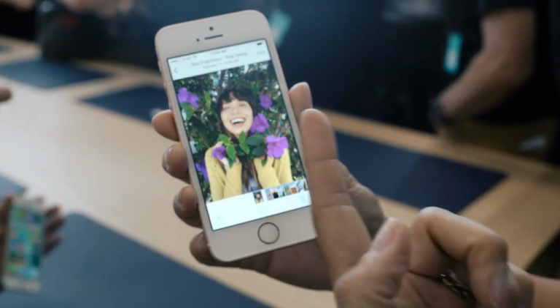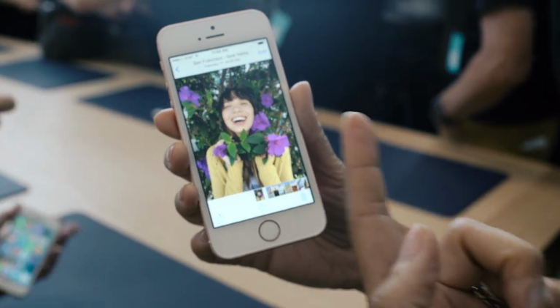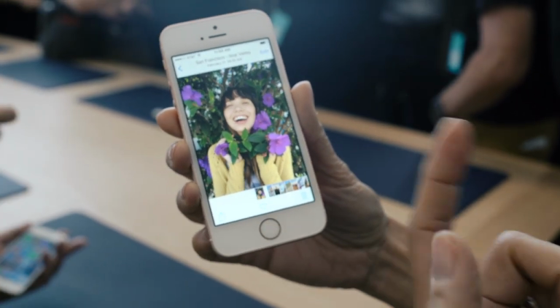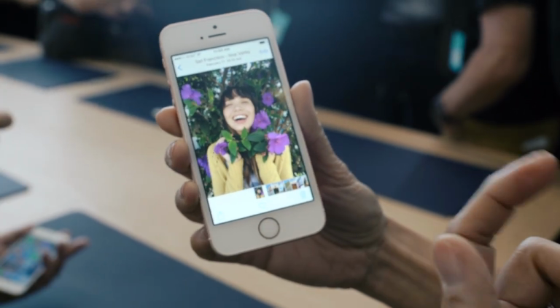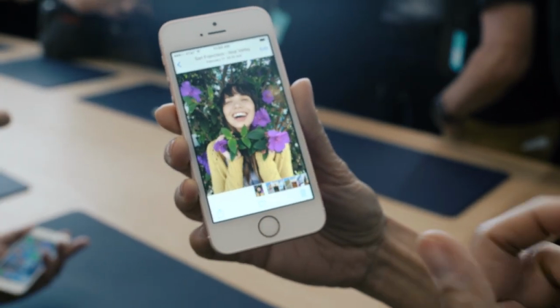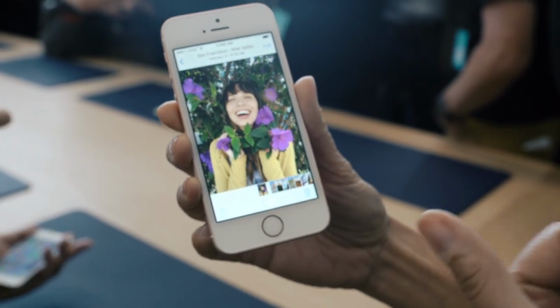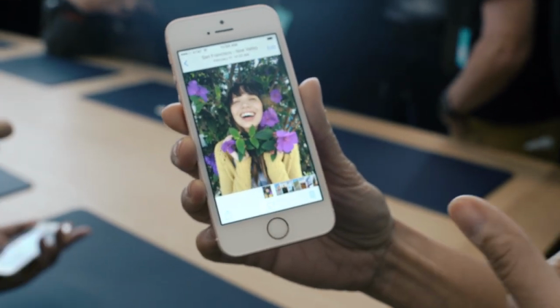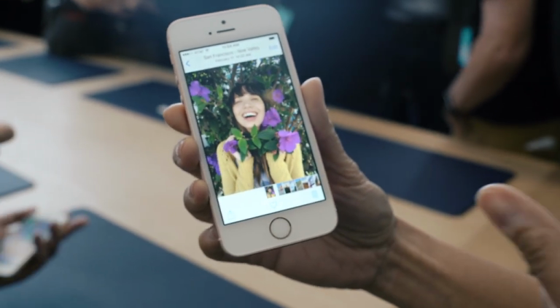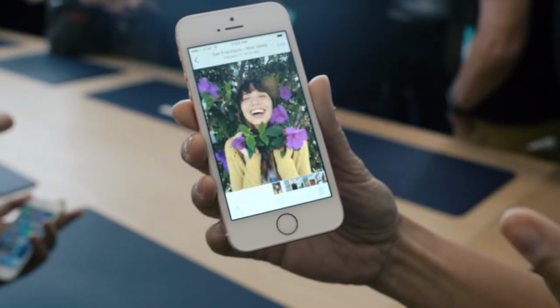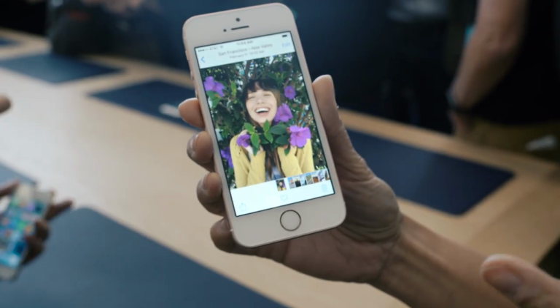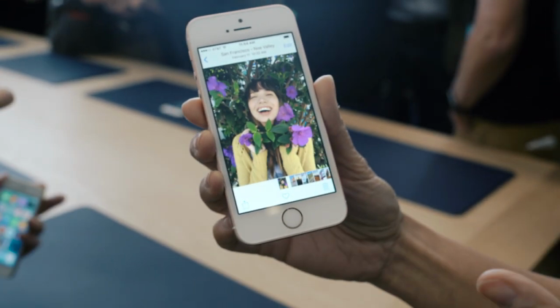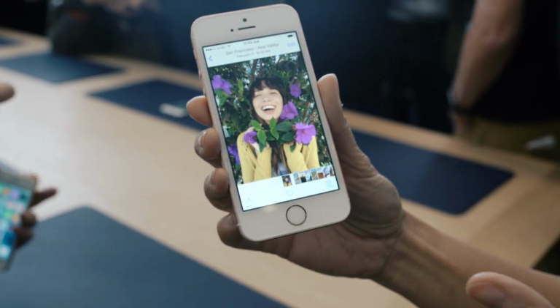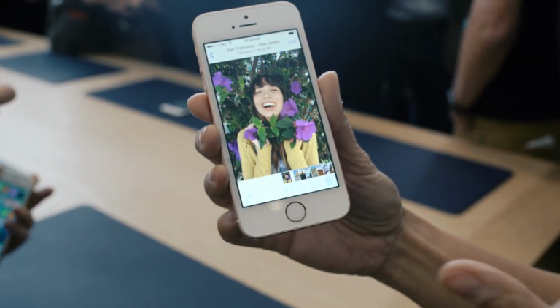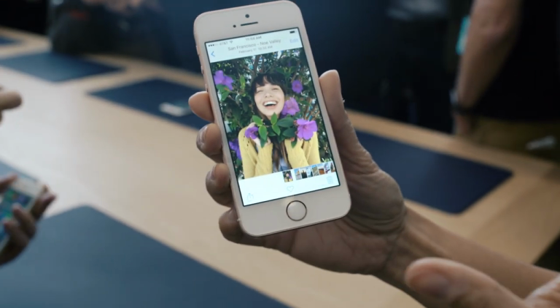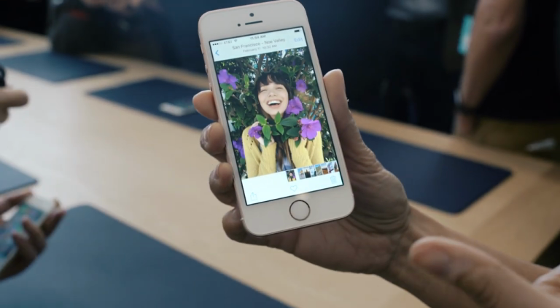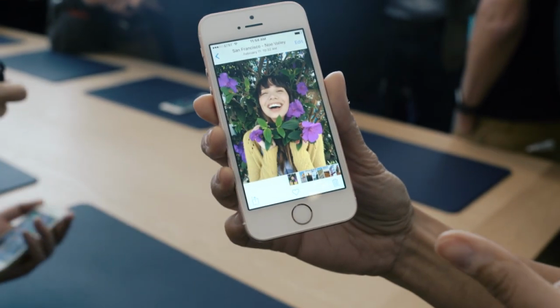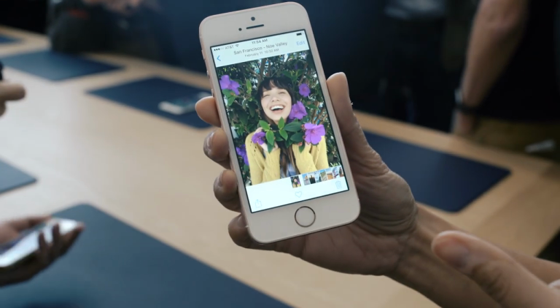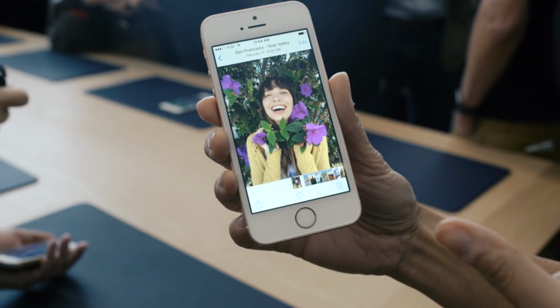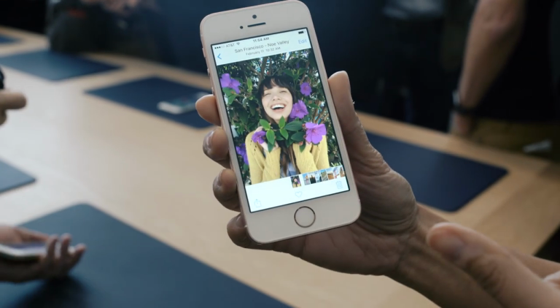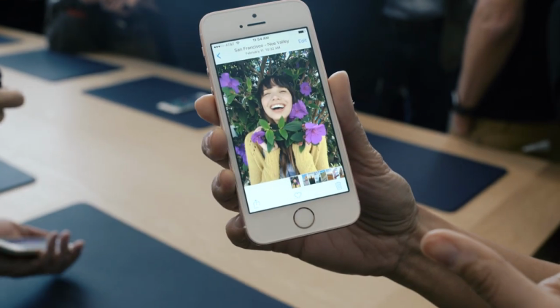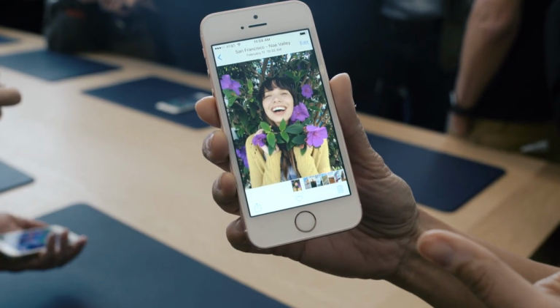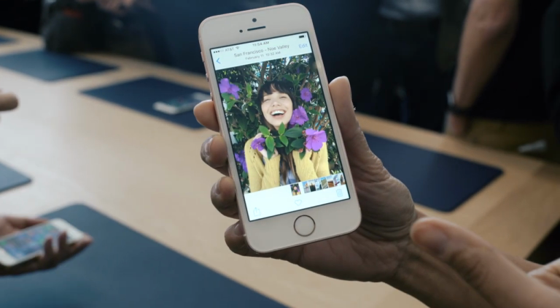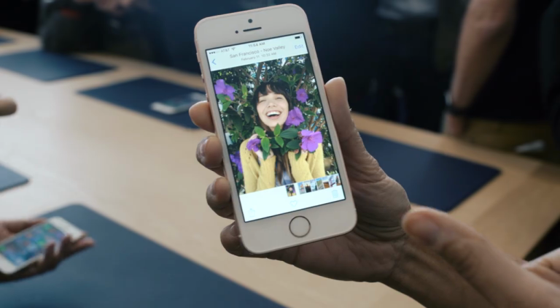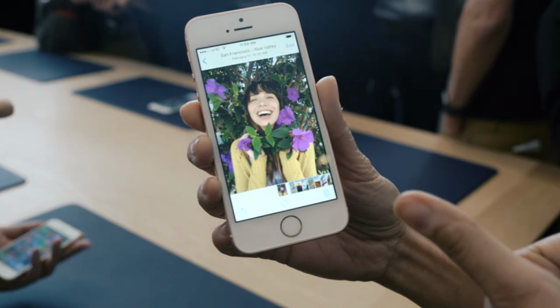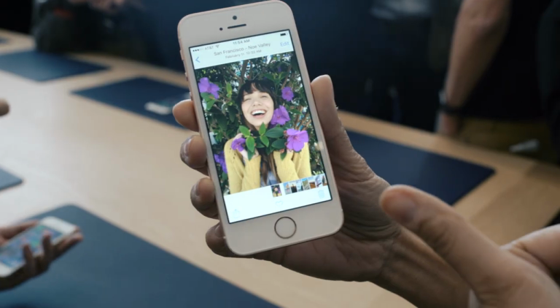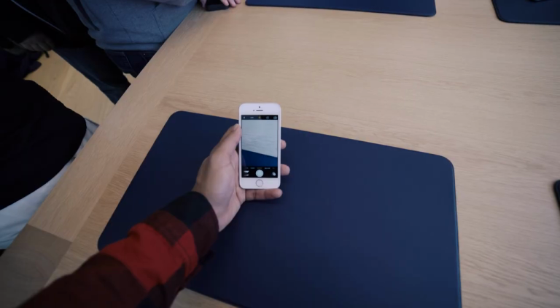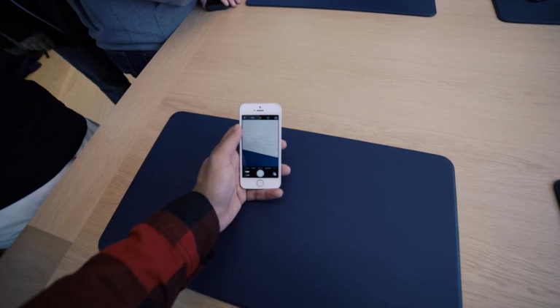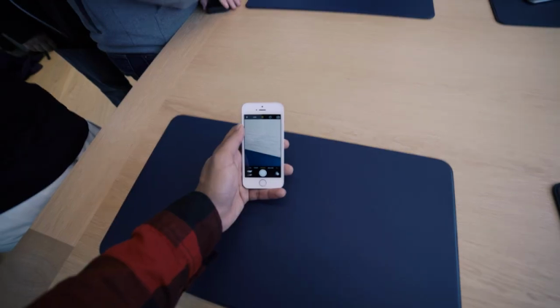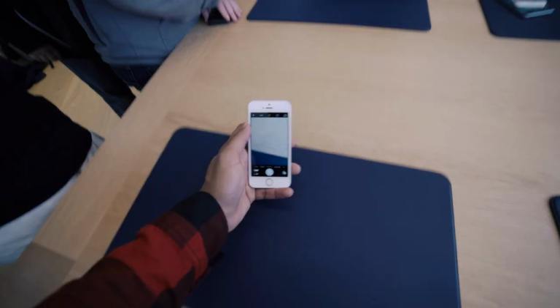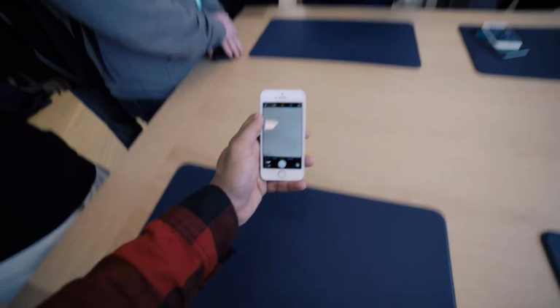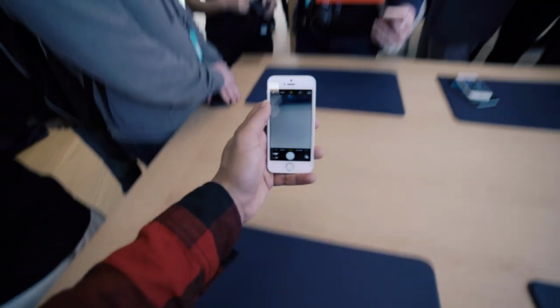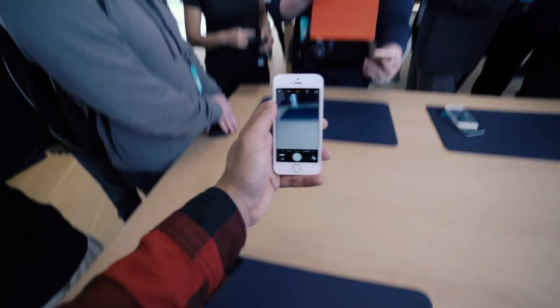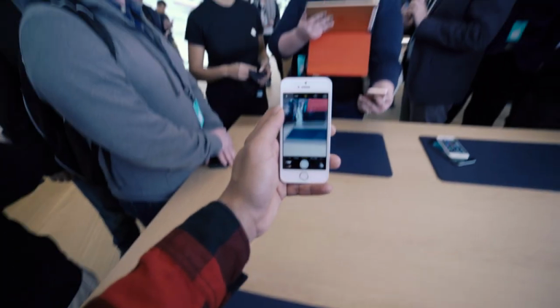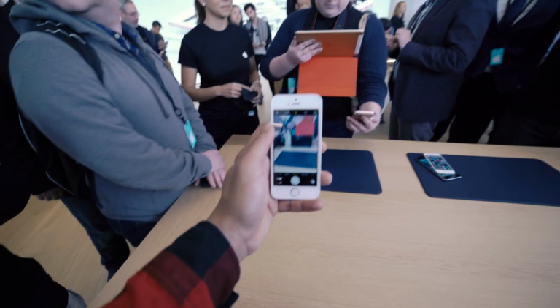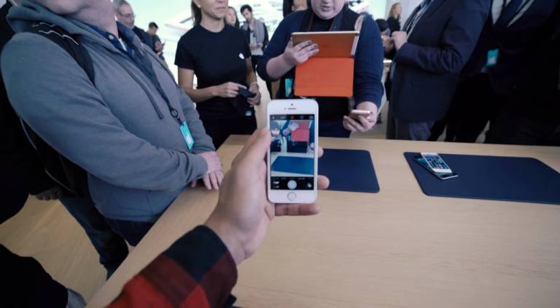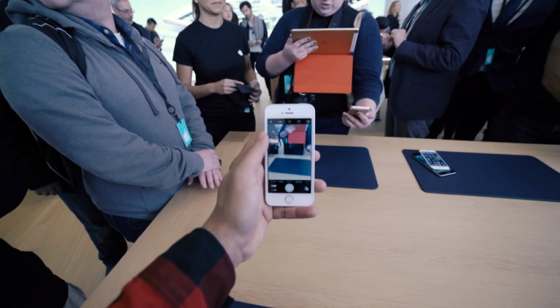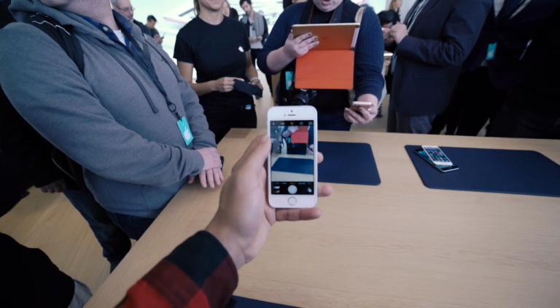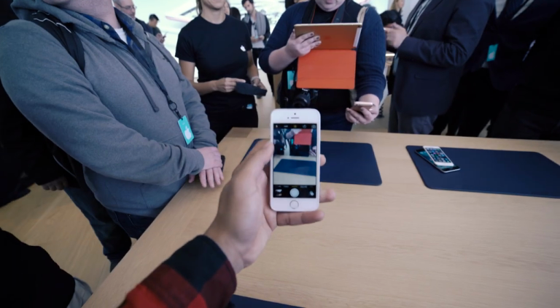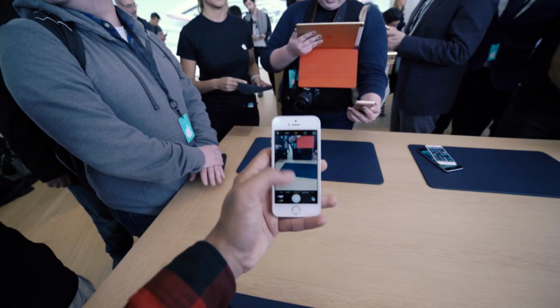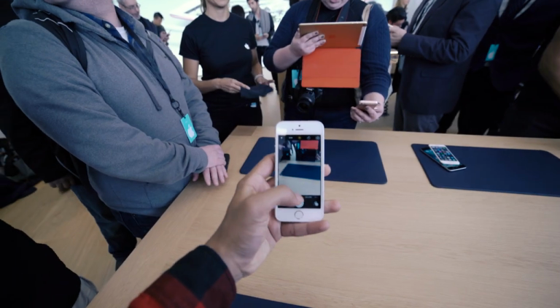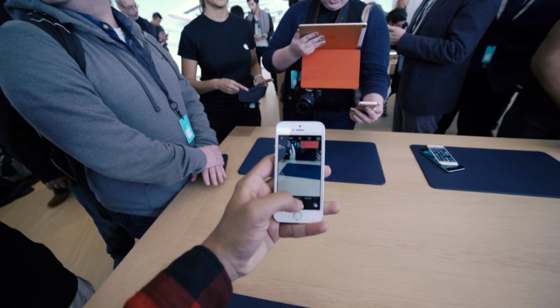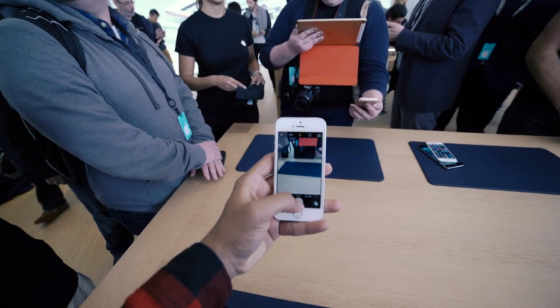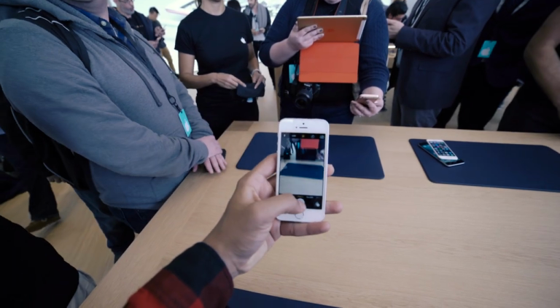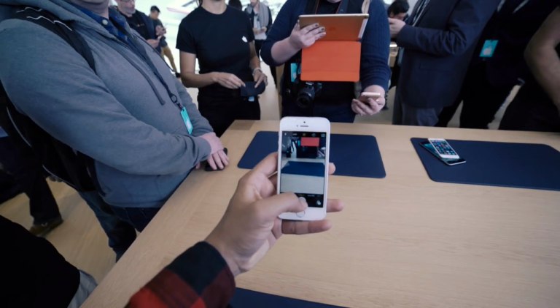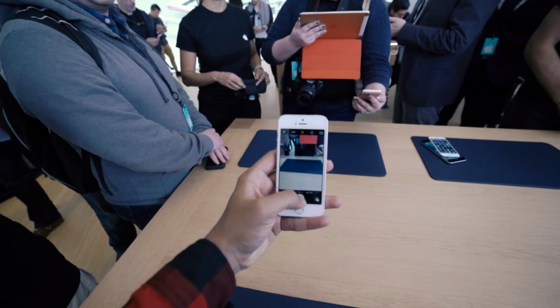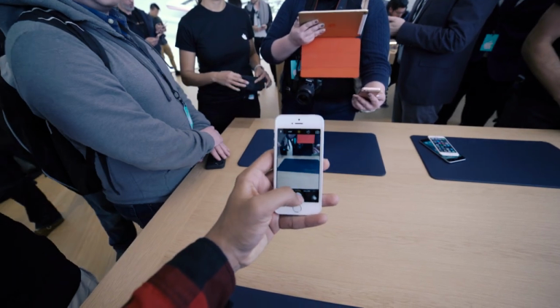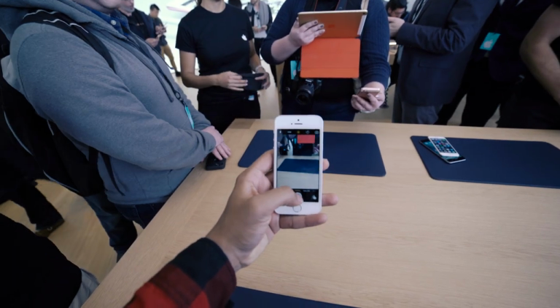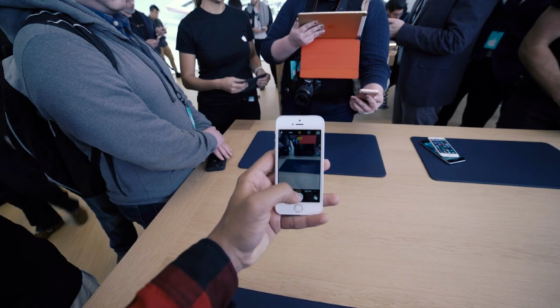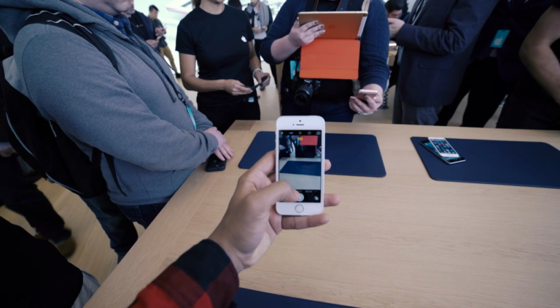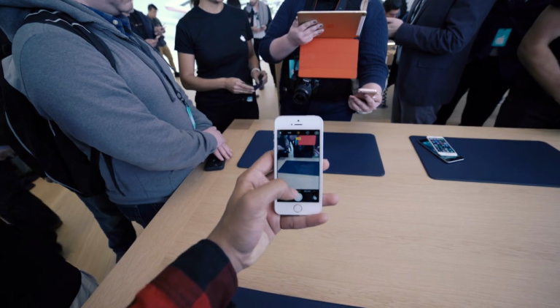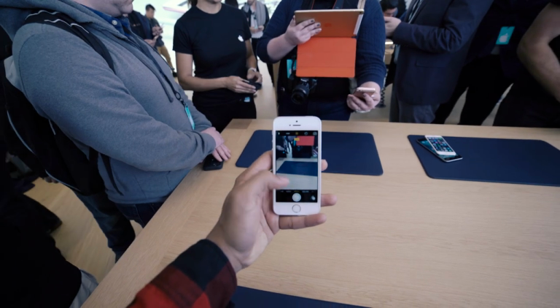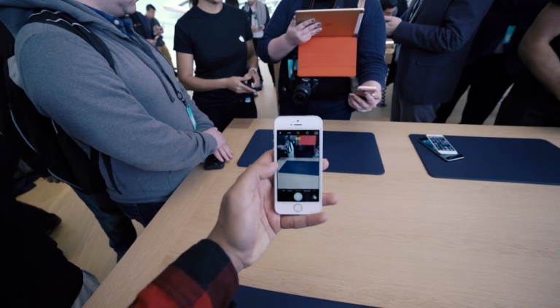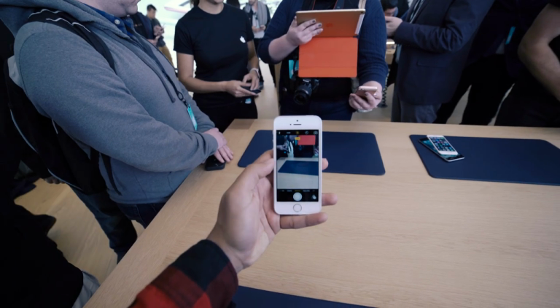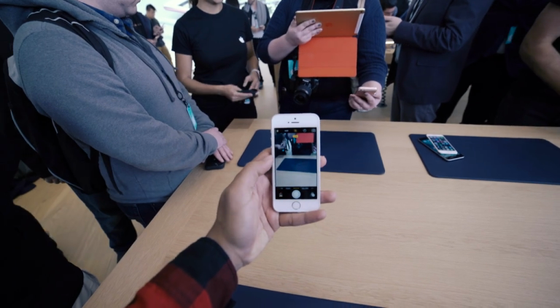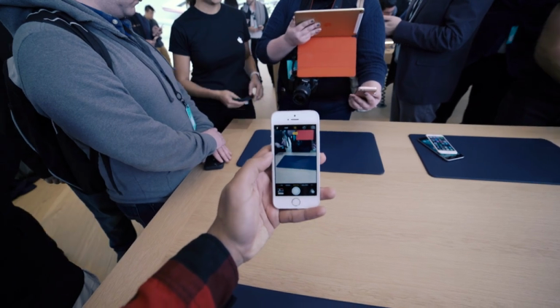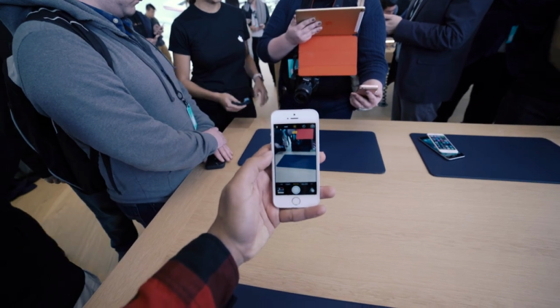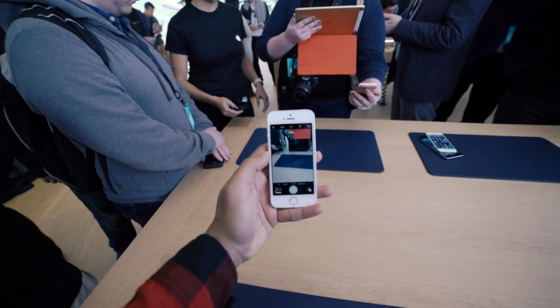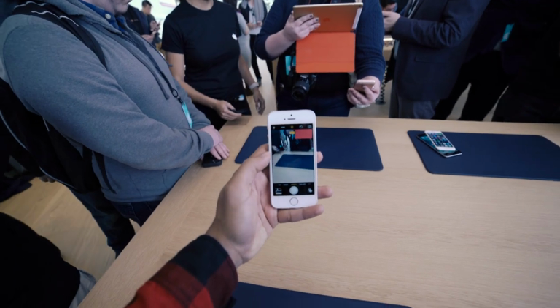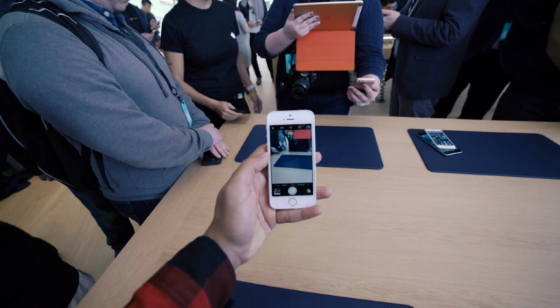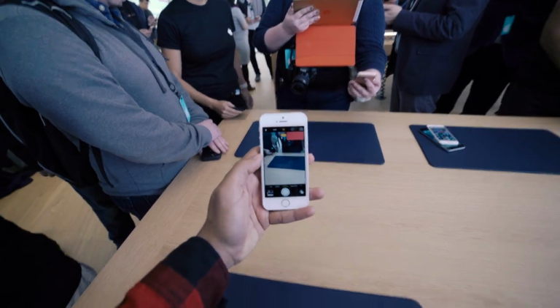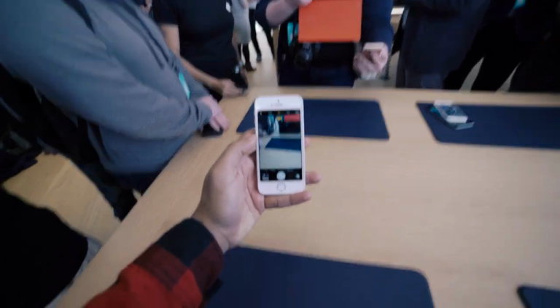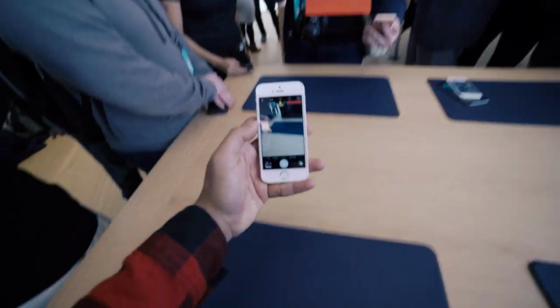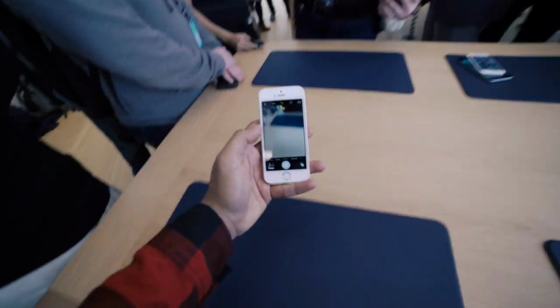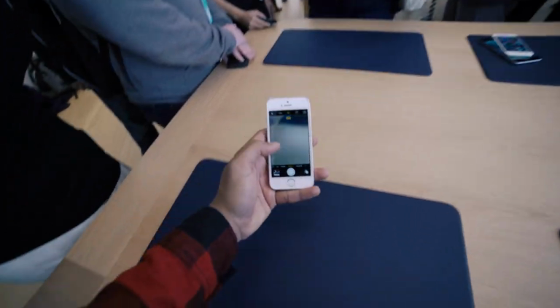We also have built-in NFC and secure element, so if you're worried about your element not being secured, don't worry — your element will be safe.